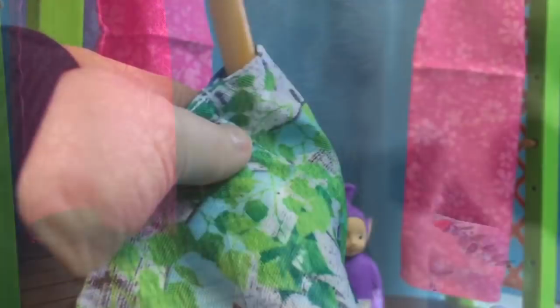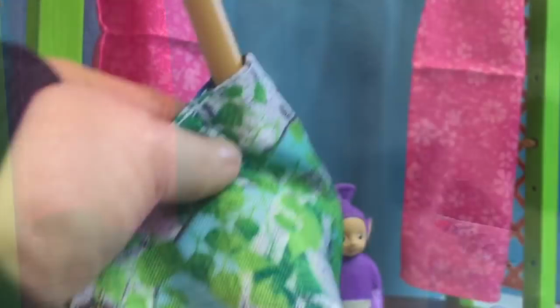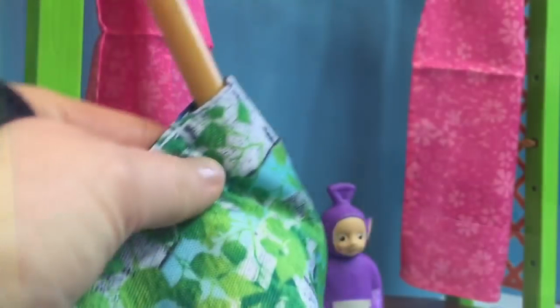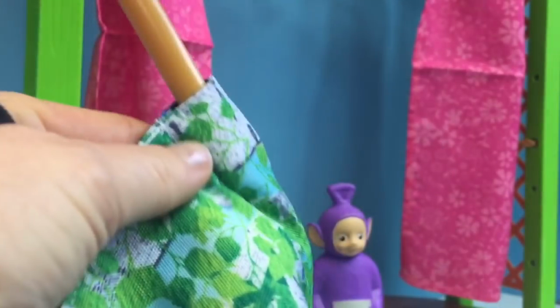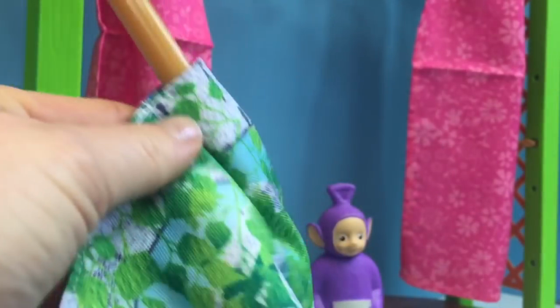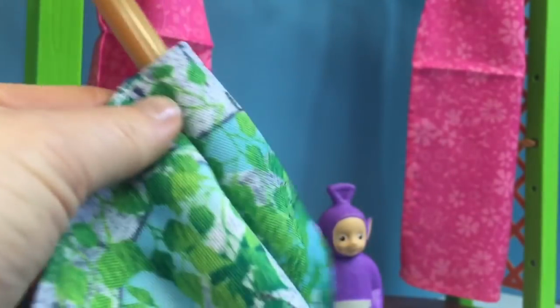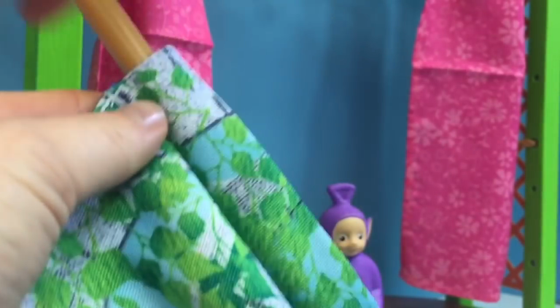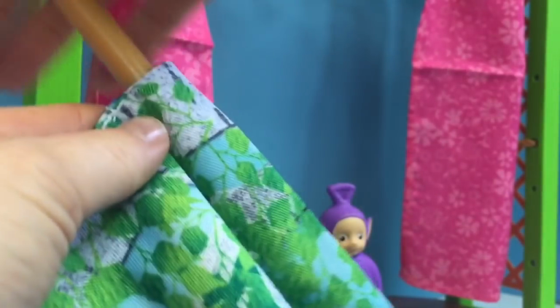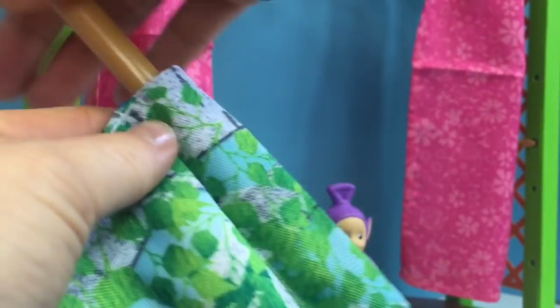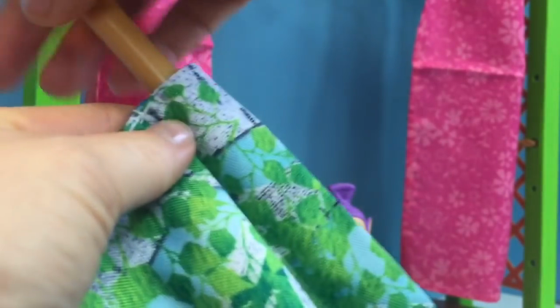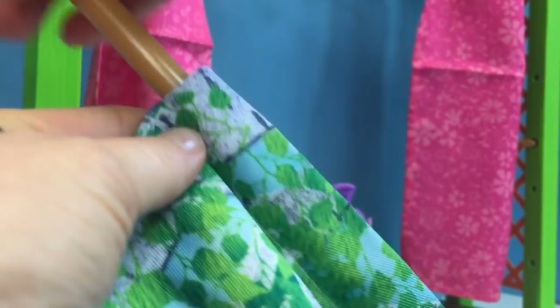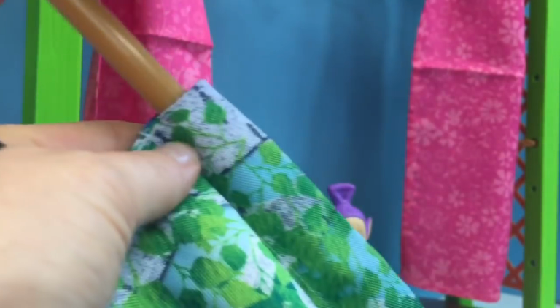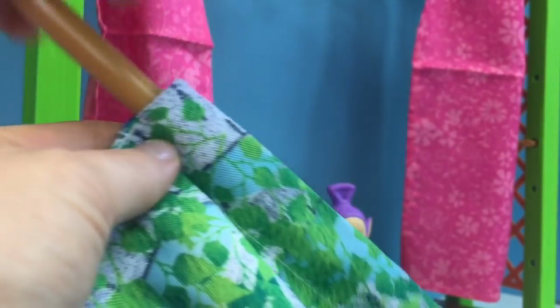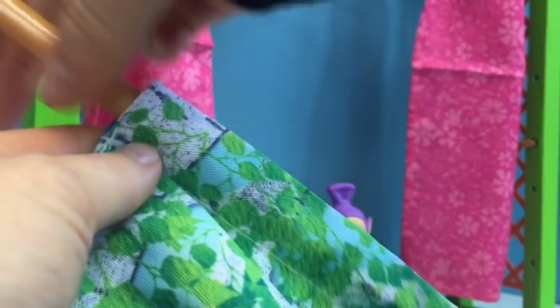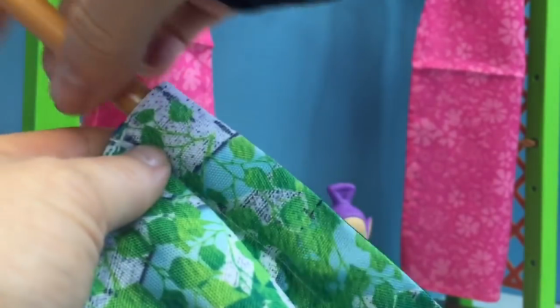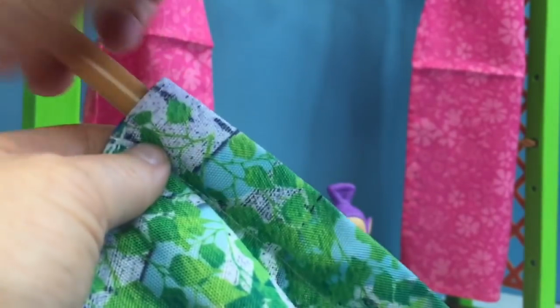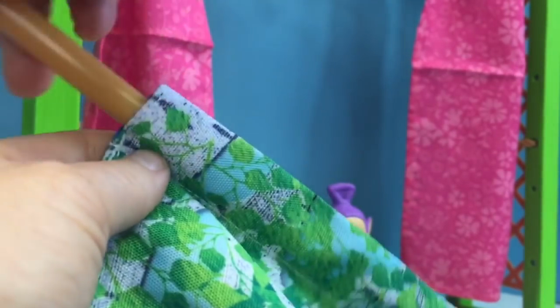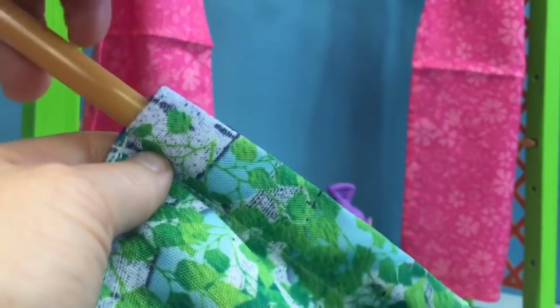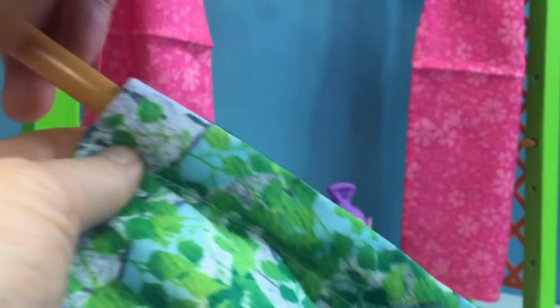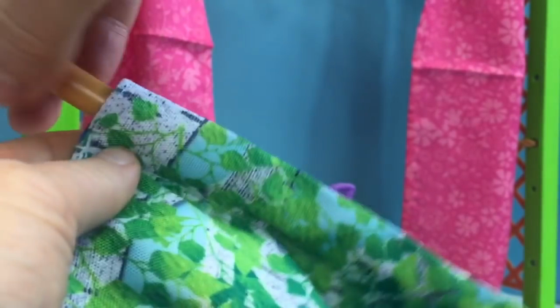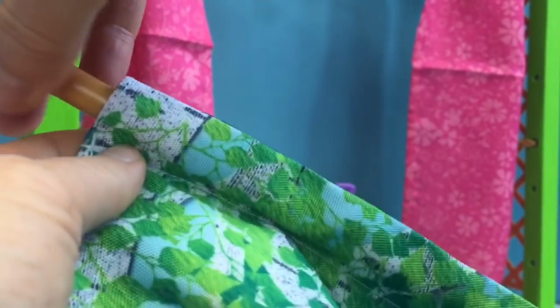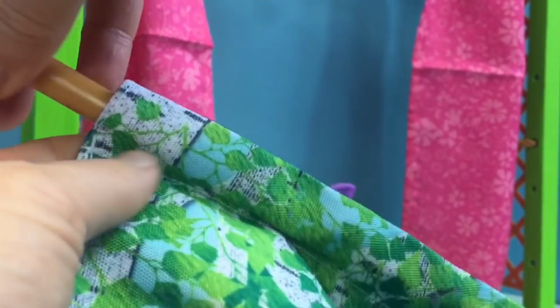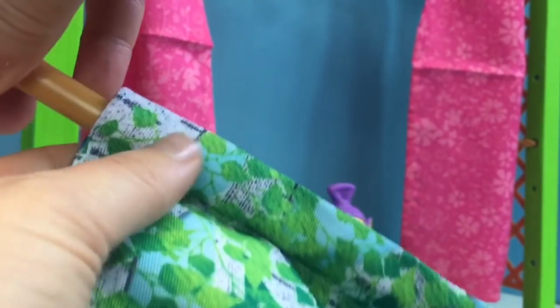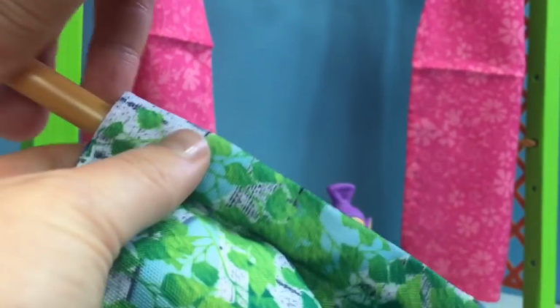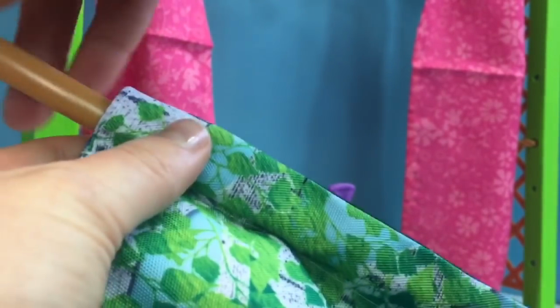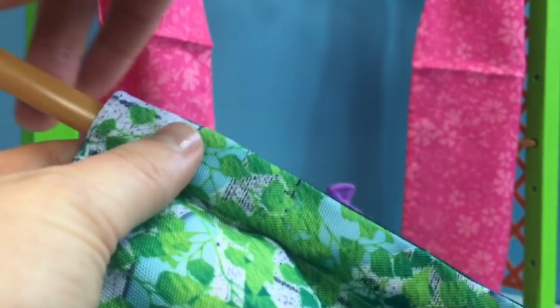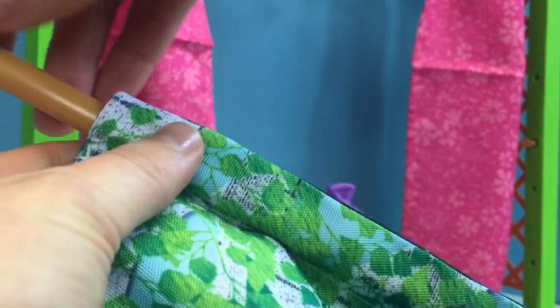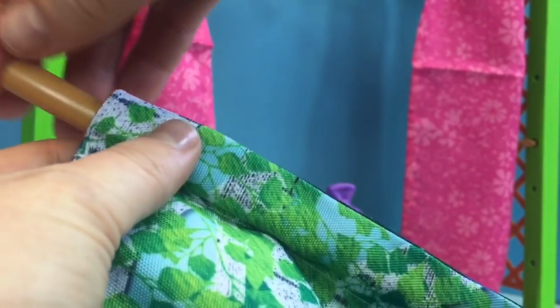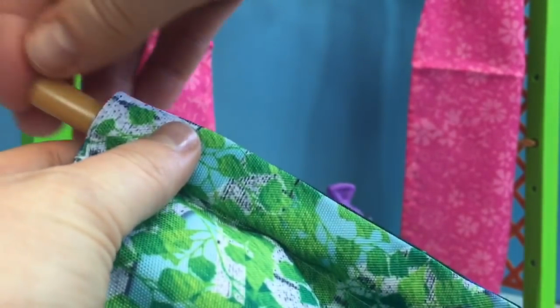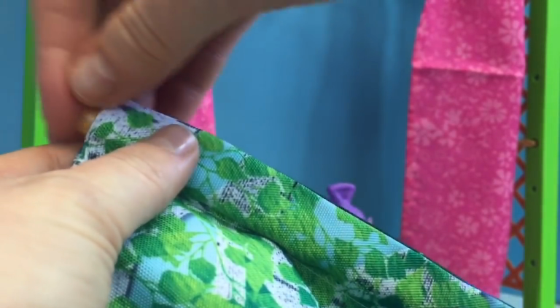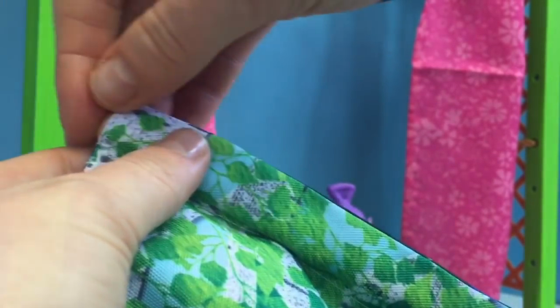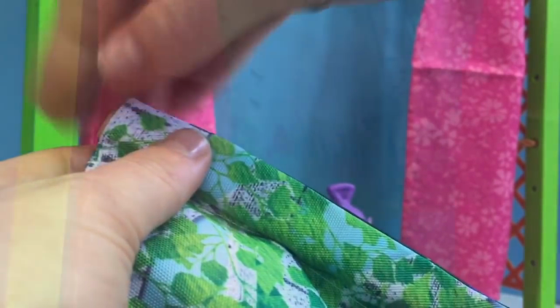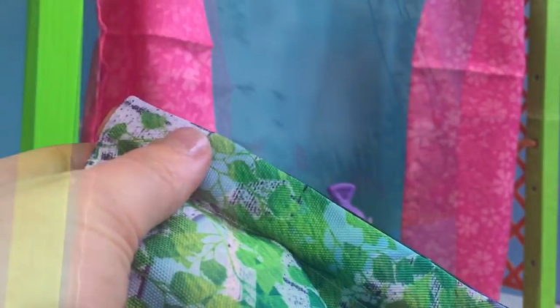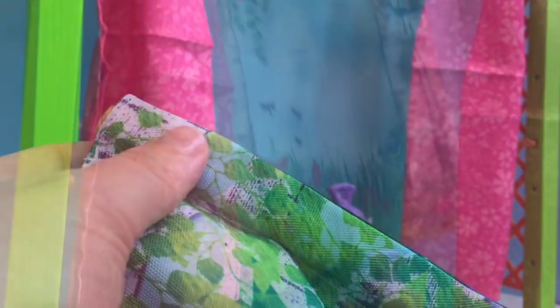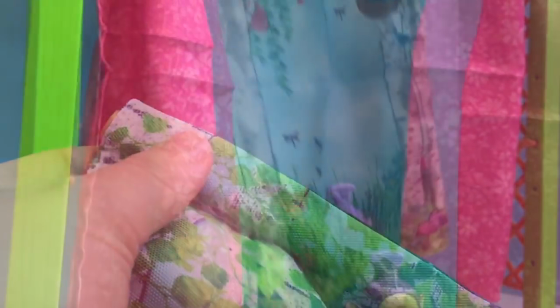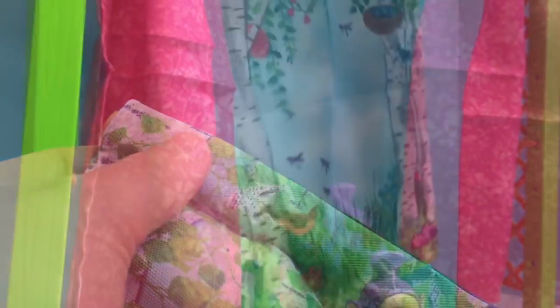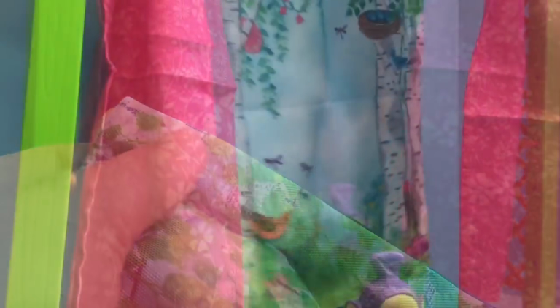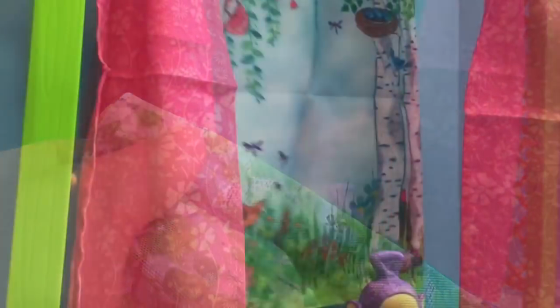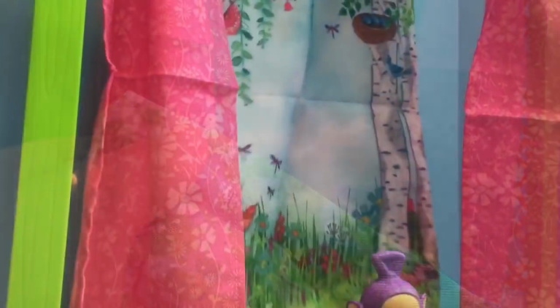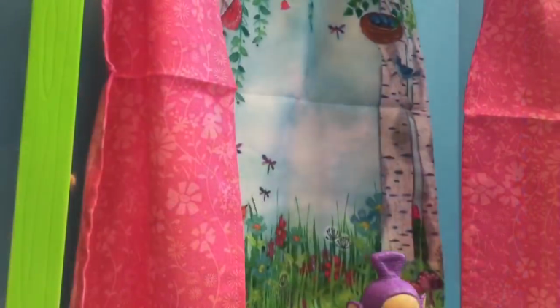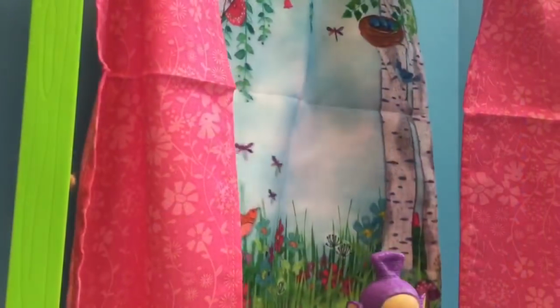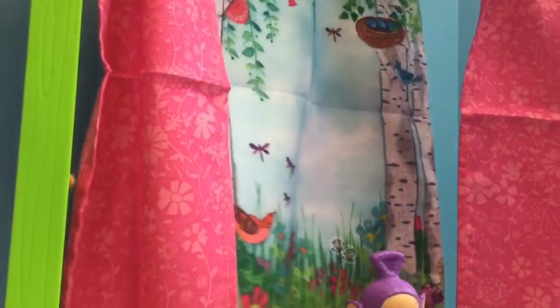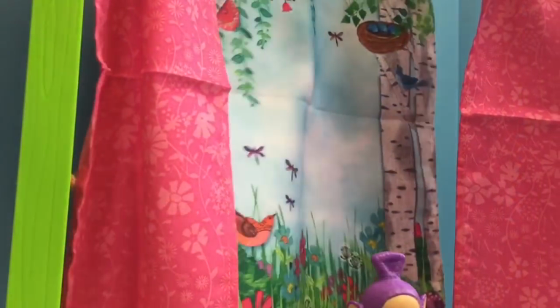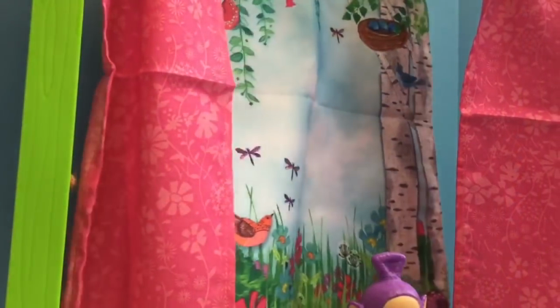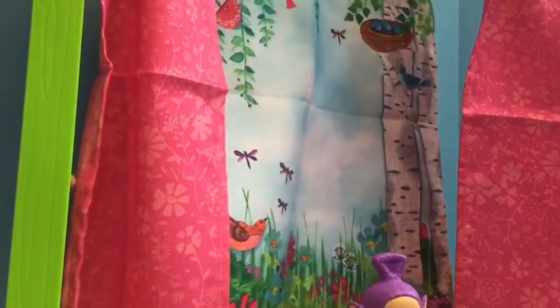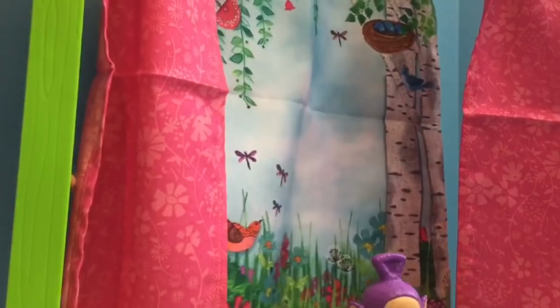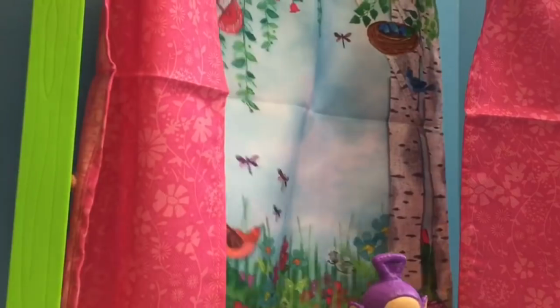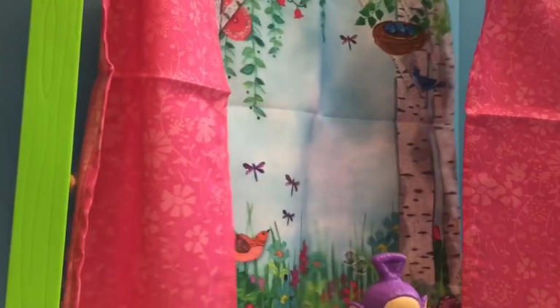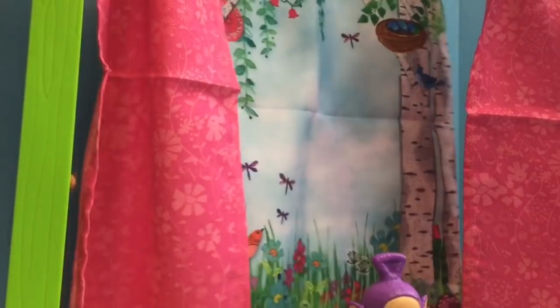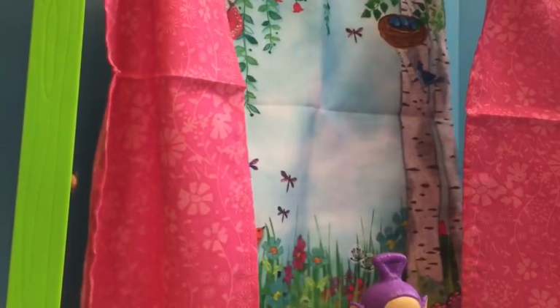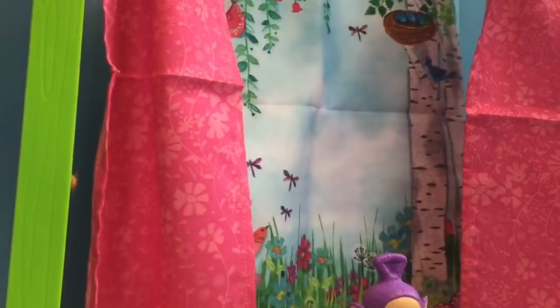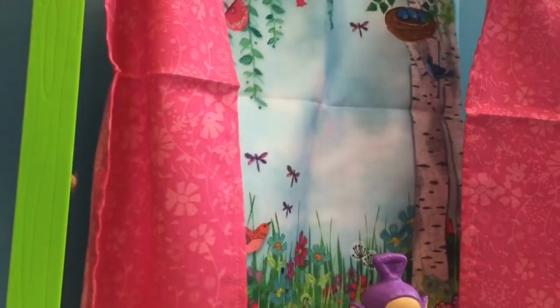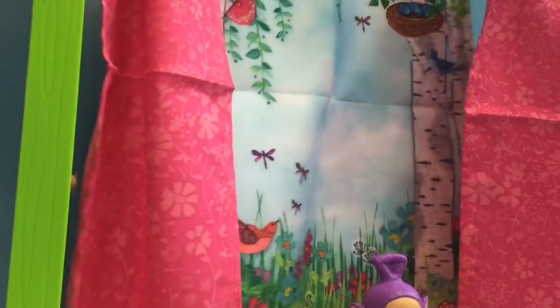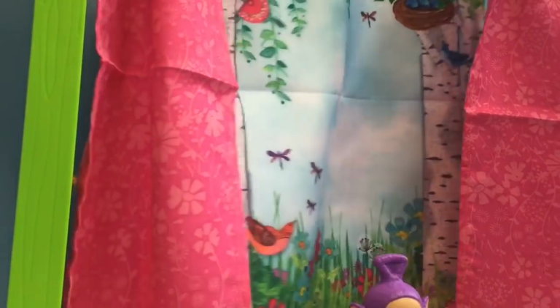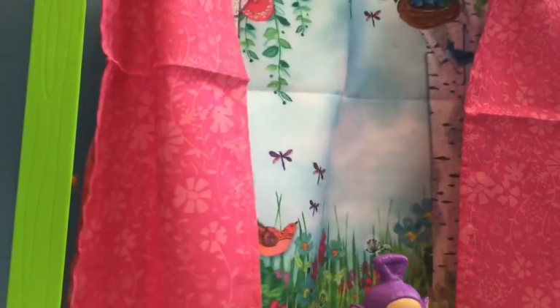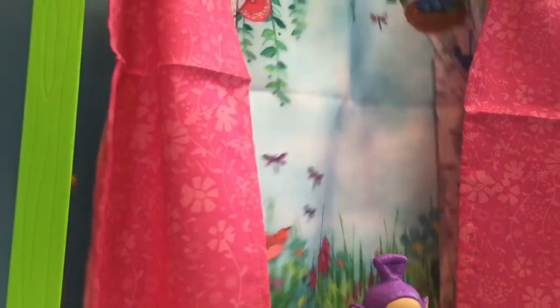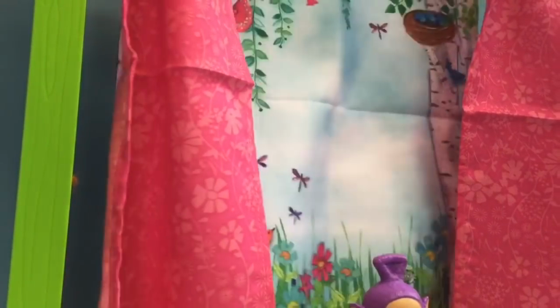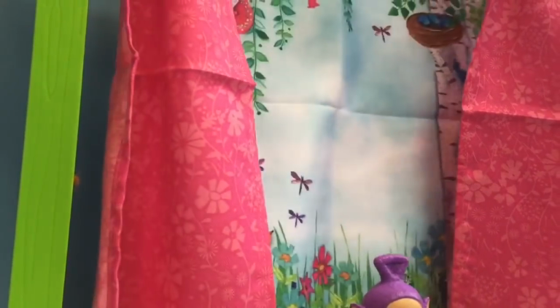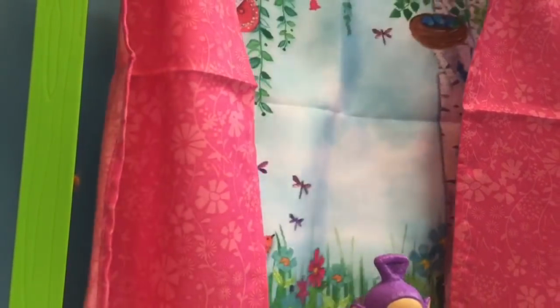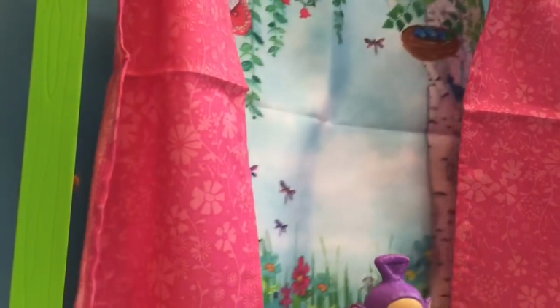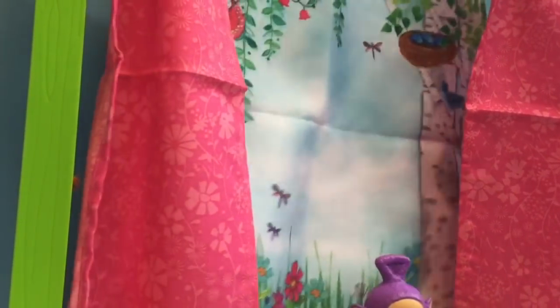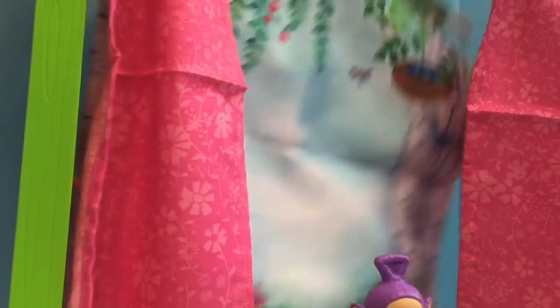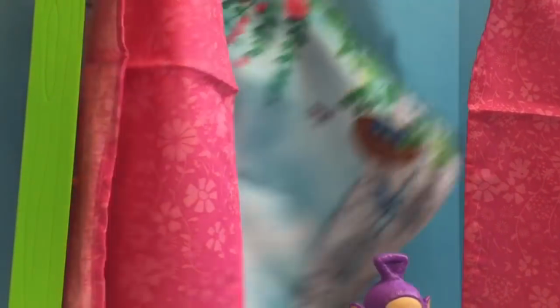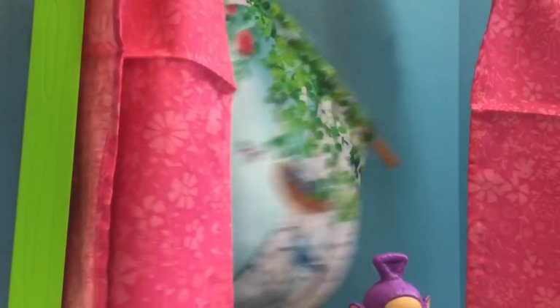We slip the rod into the top of the fabric. And right now, it's daytime.